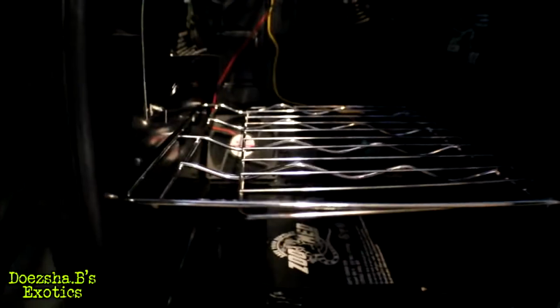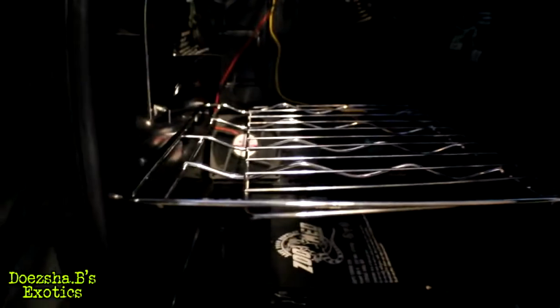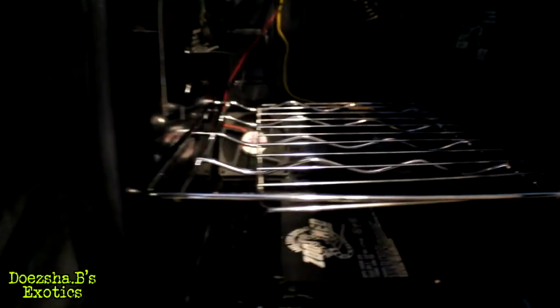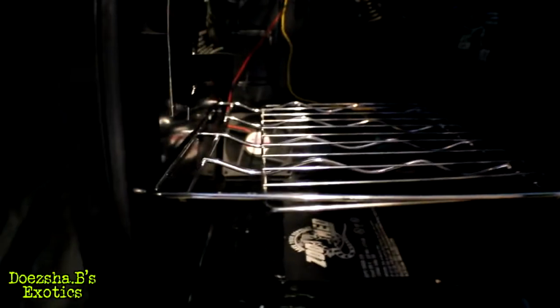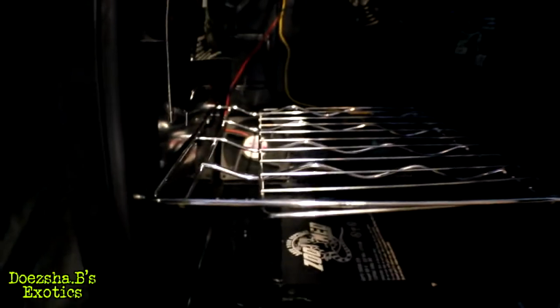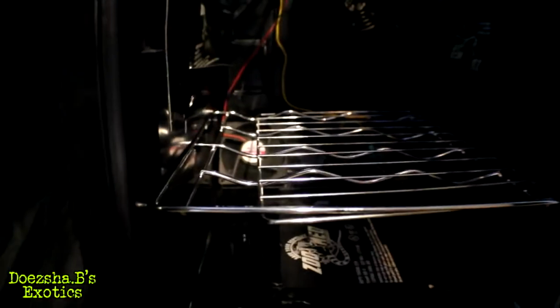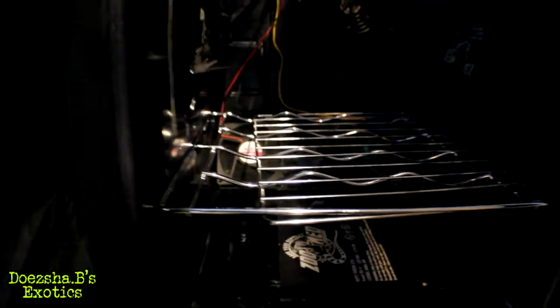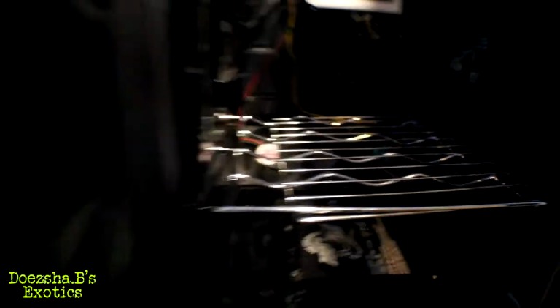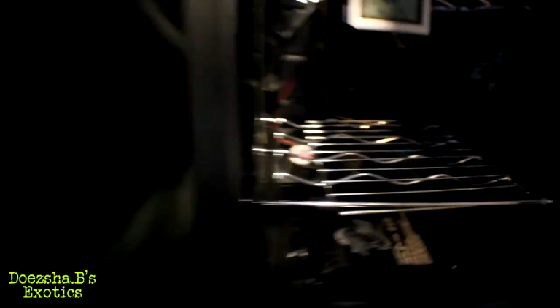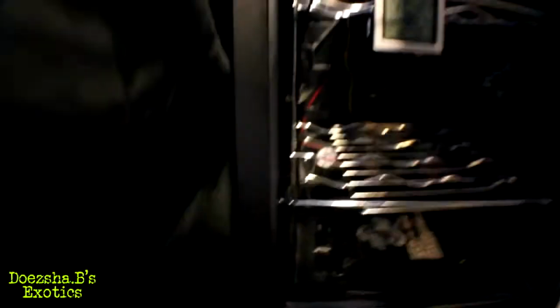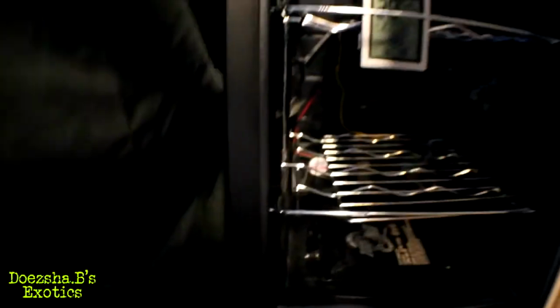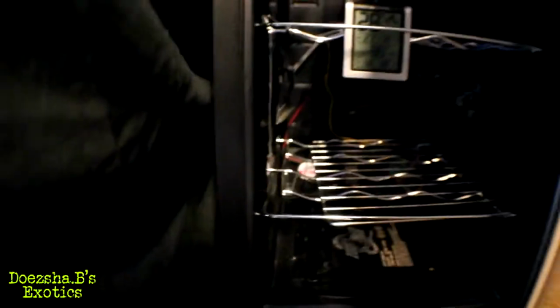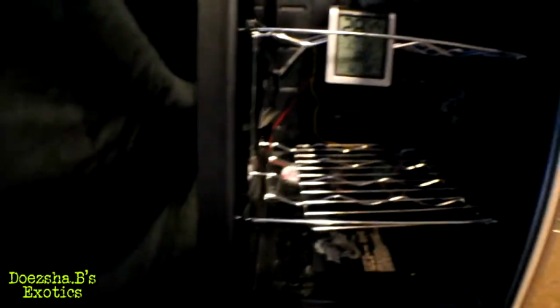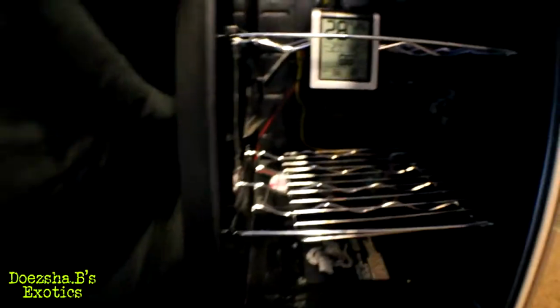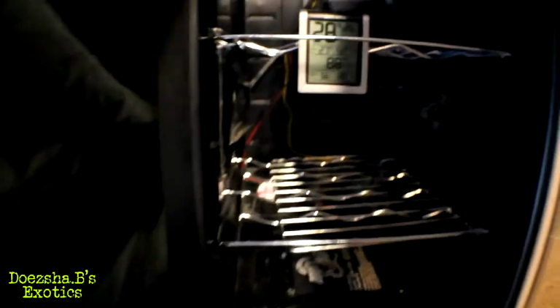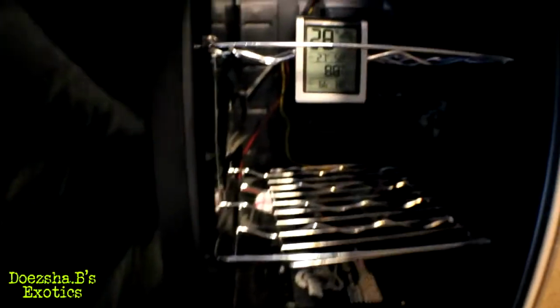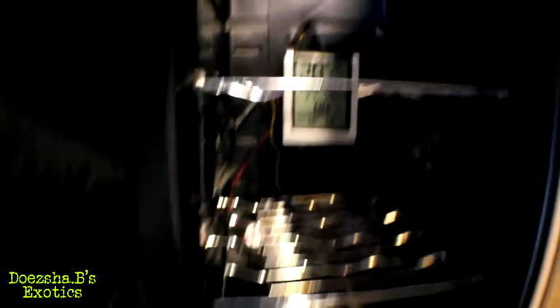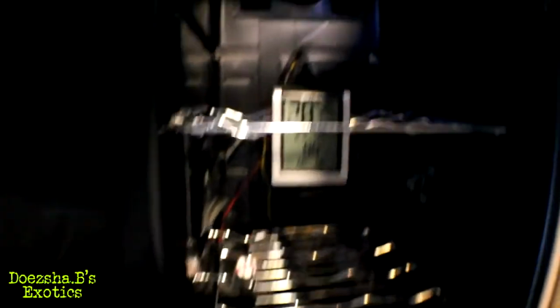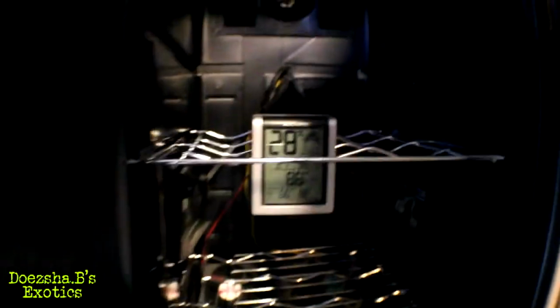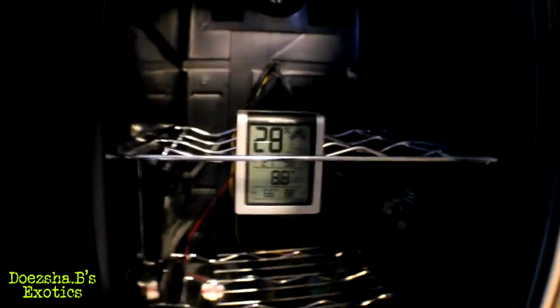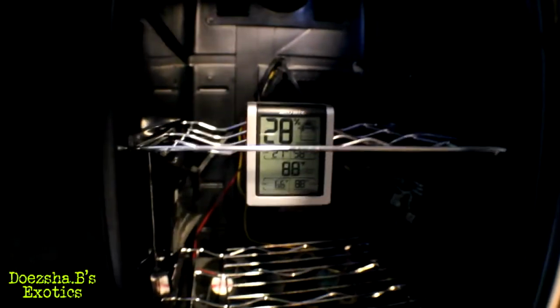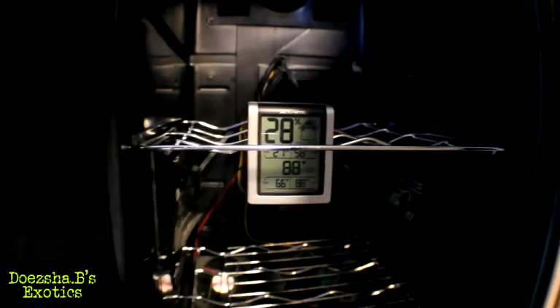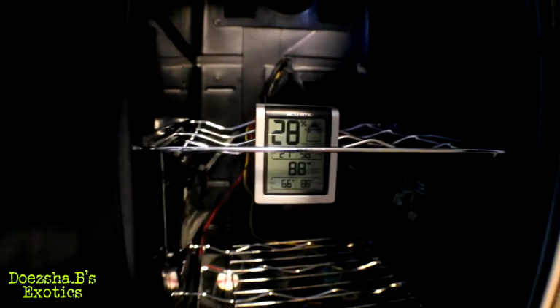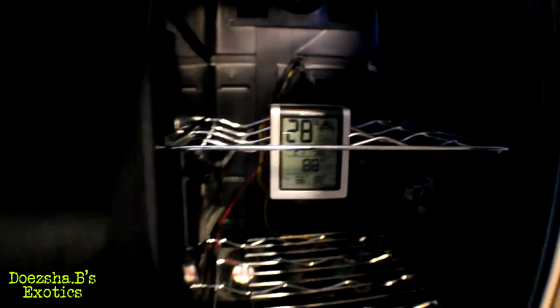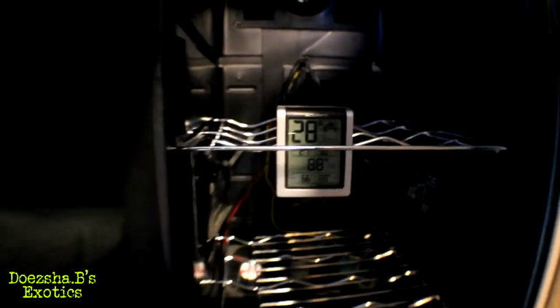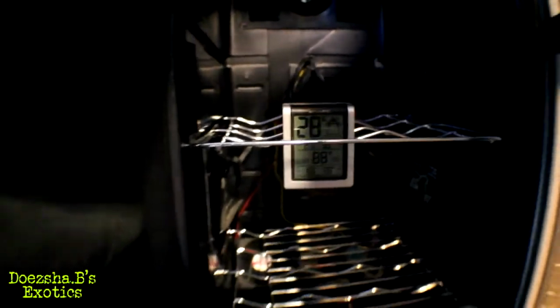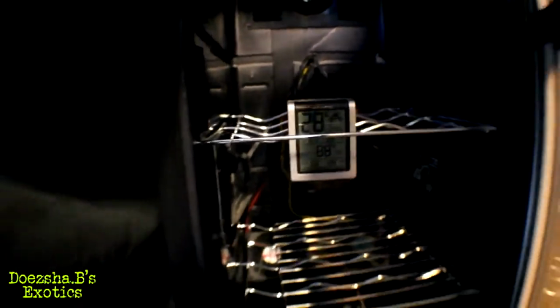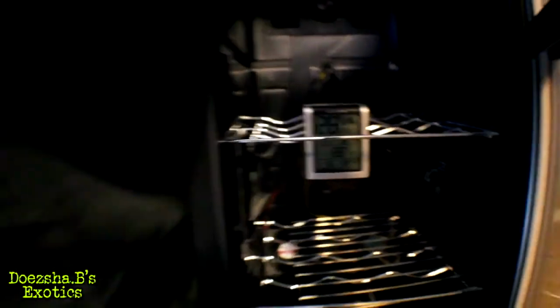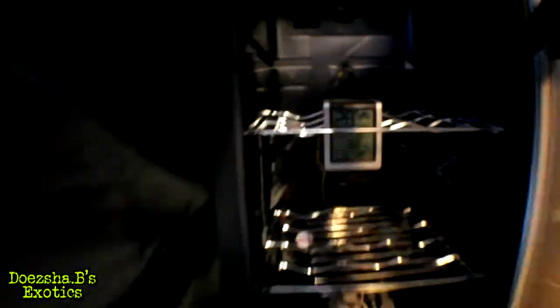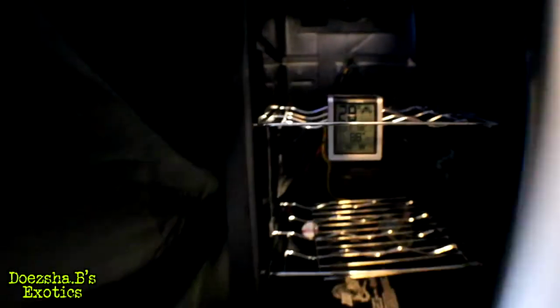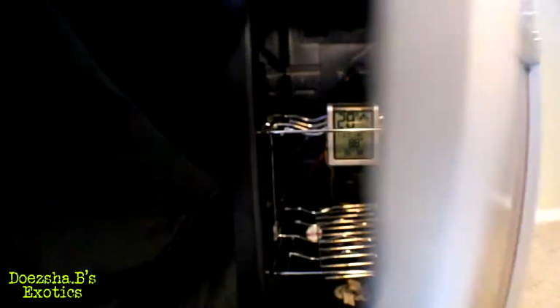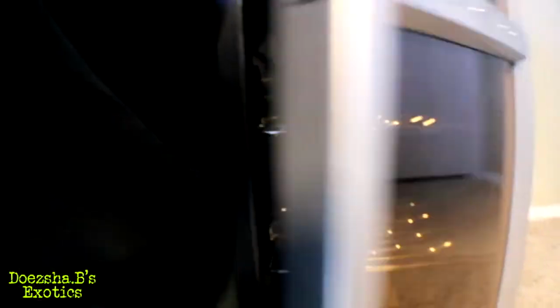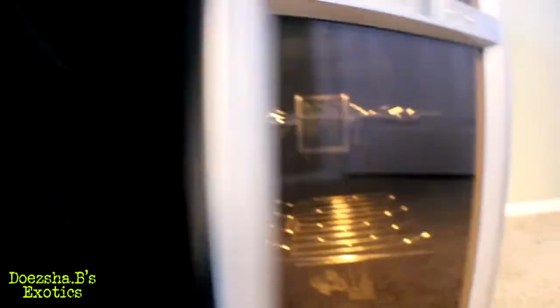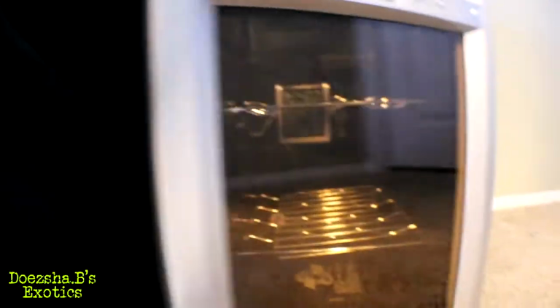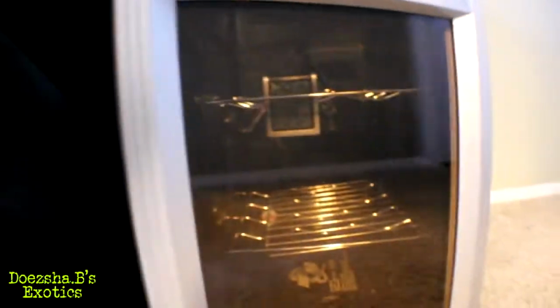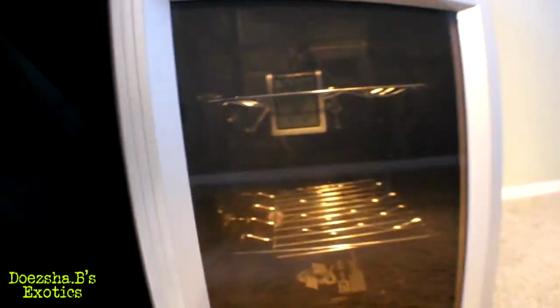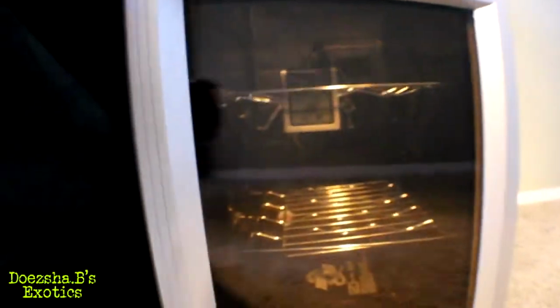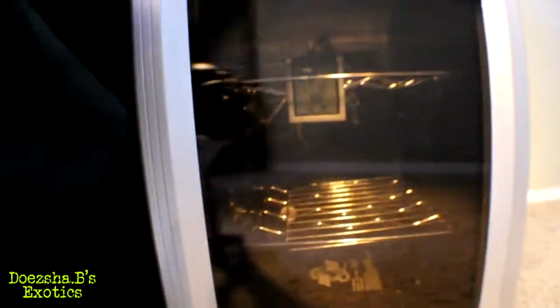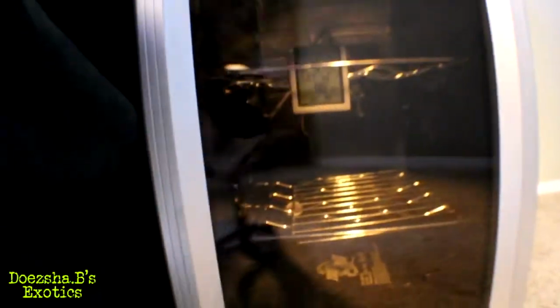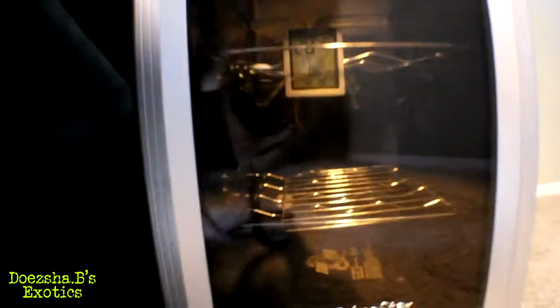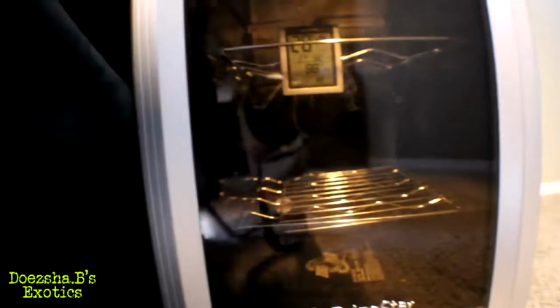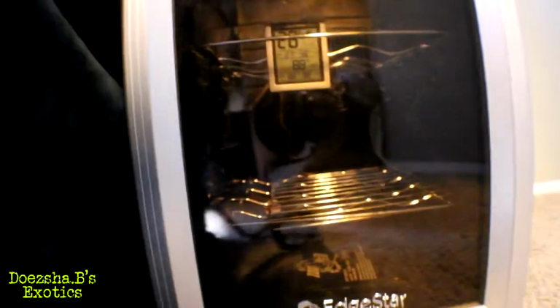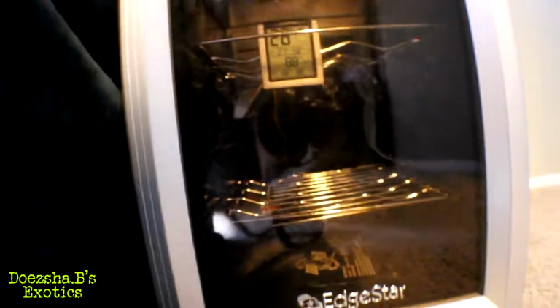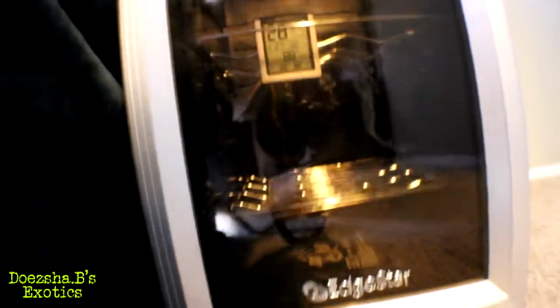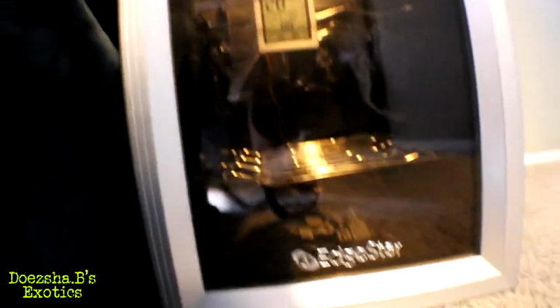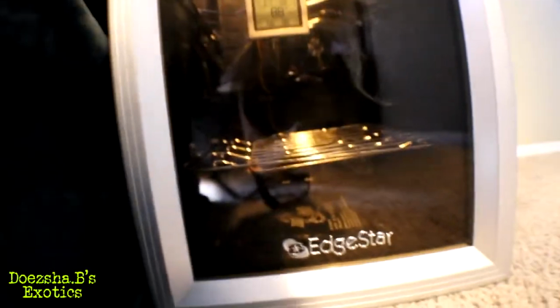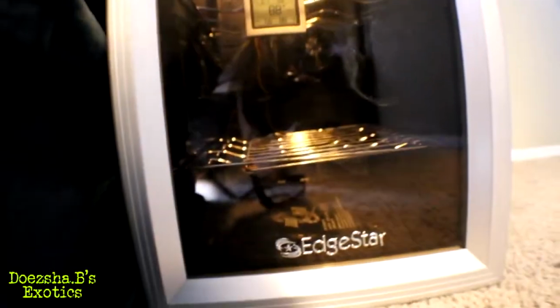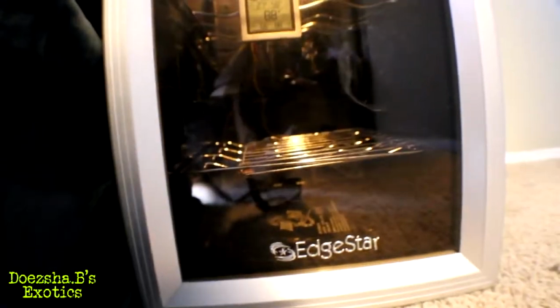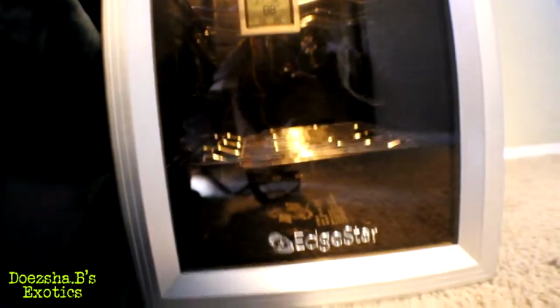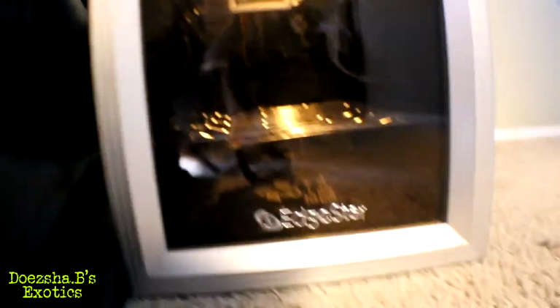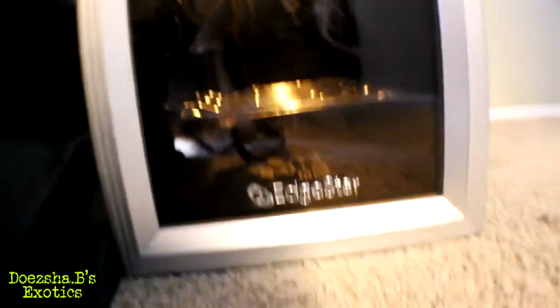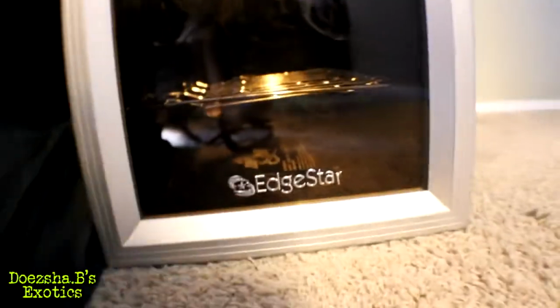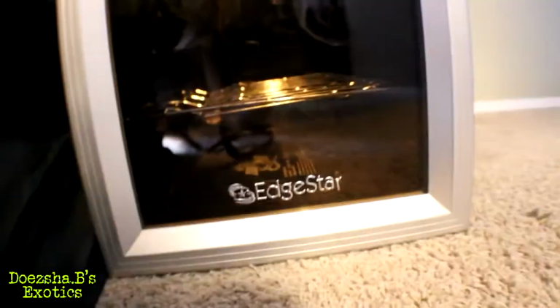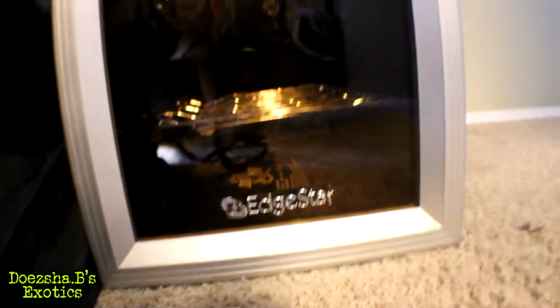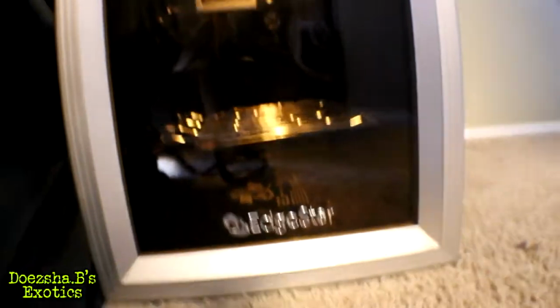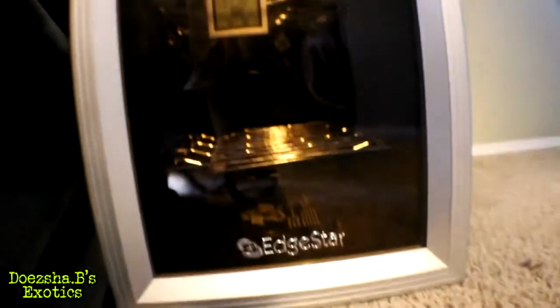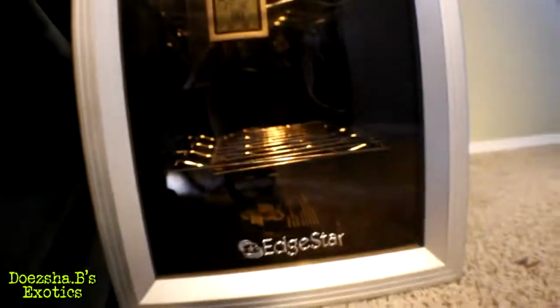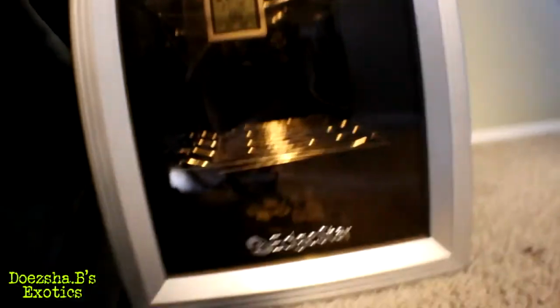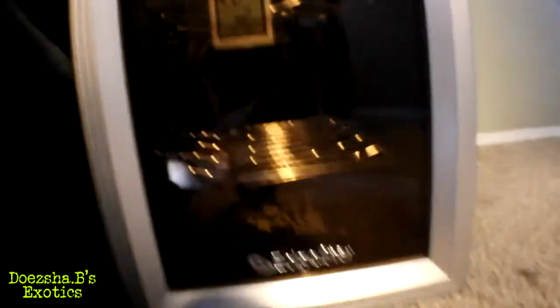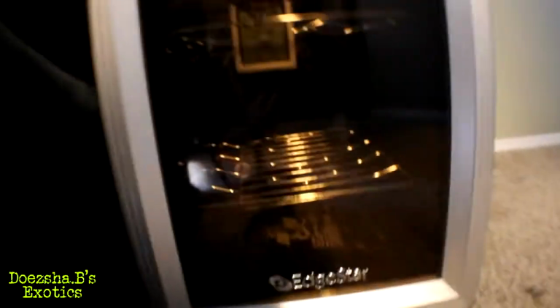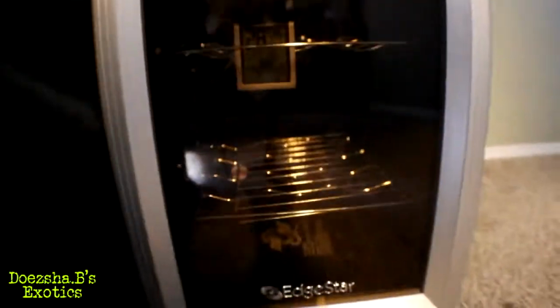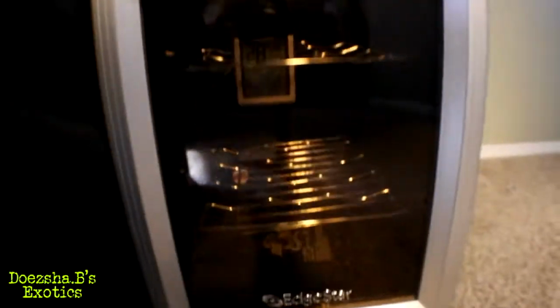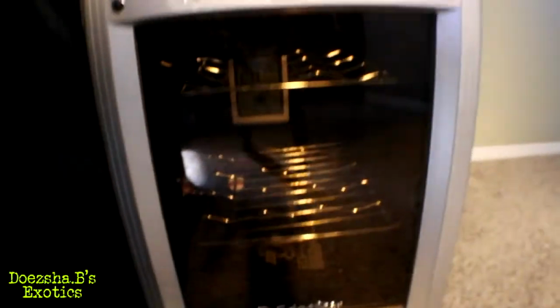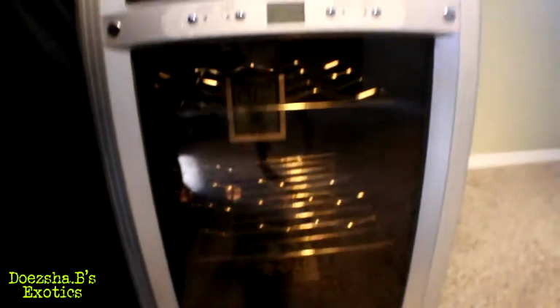I'll just check the red temp display — we're at 88, that's what I have it set to. Other than that, we're good. I just wanted to share that with you guys.